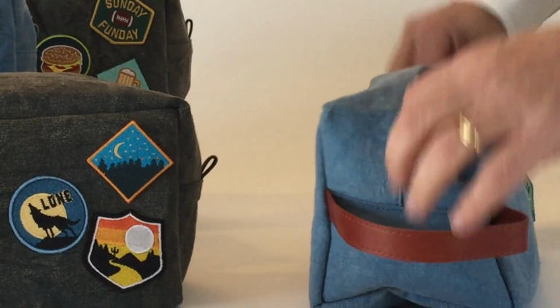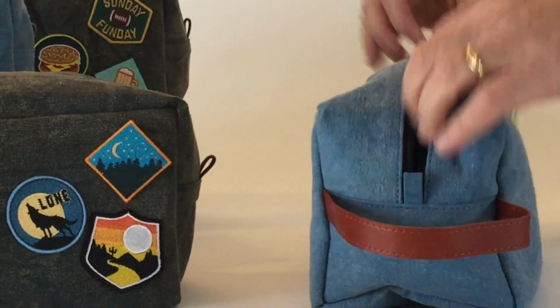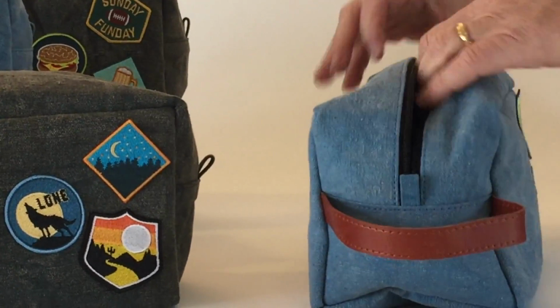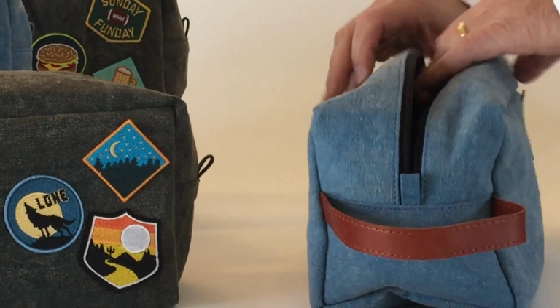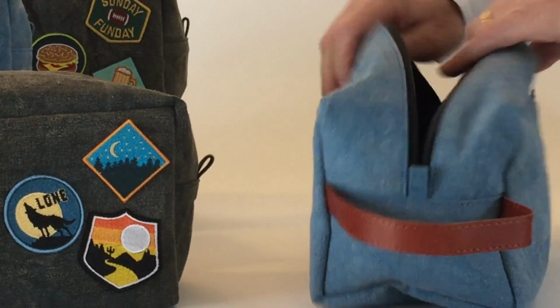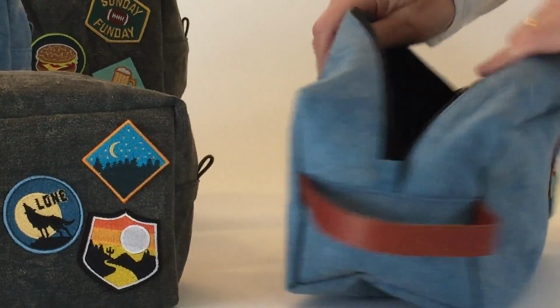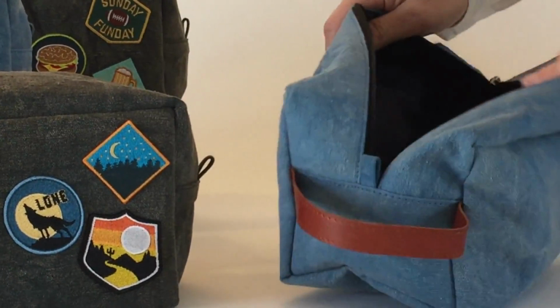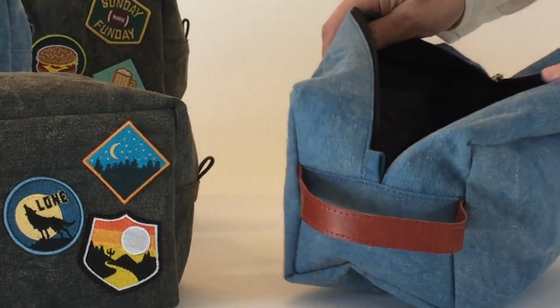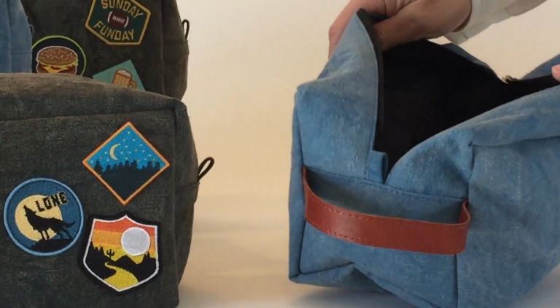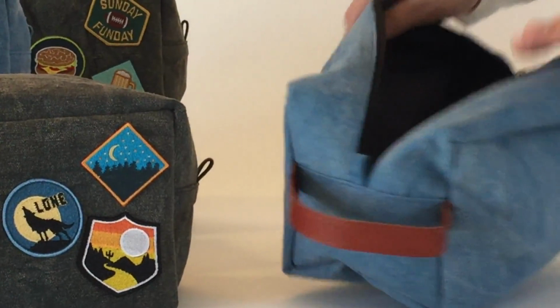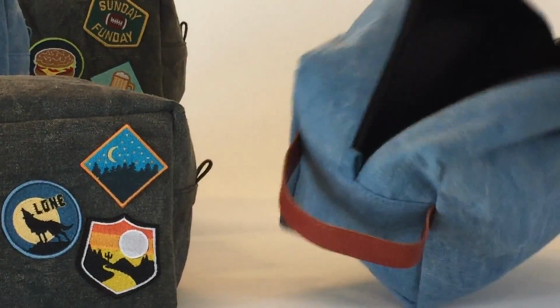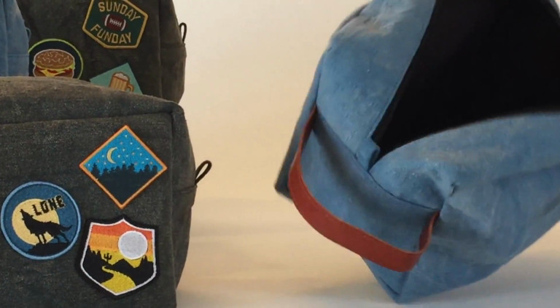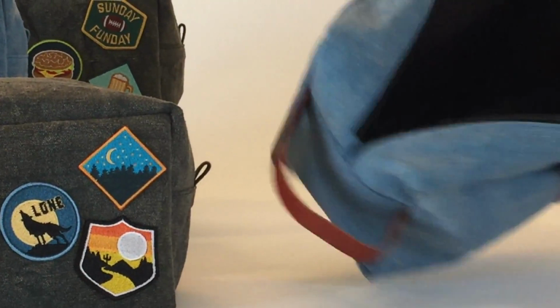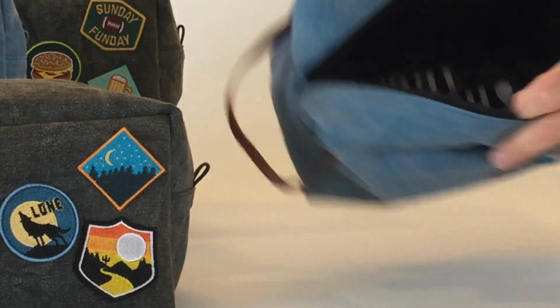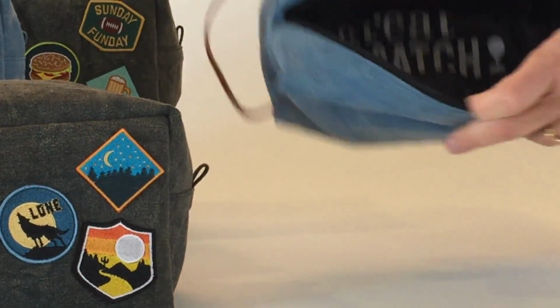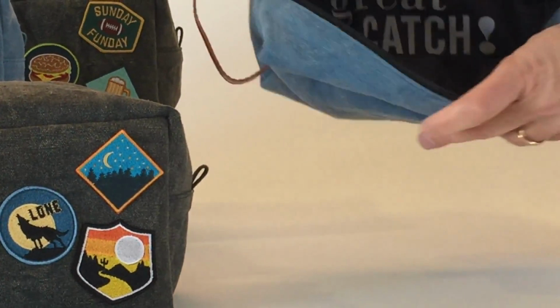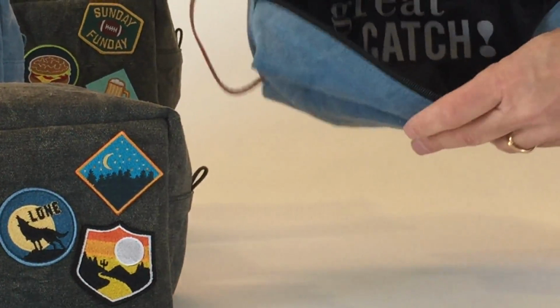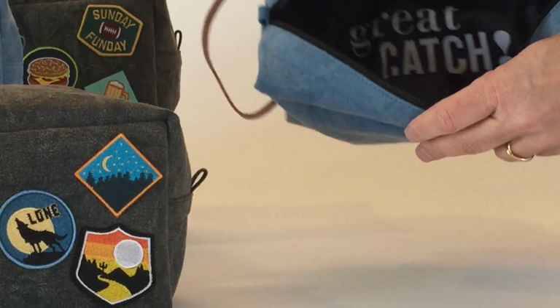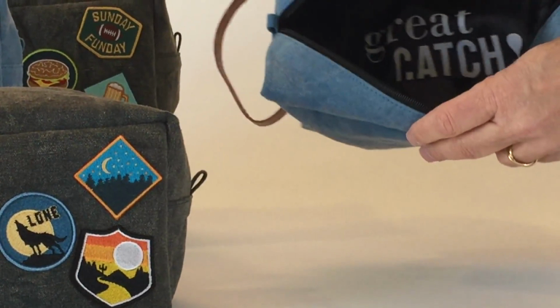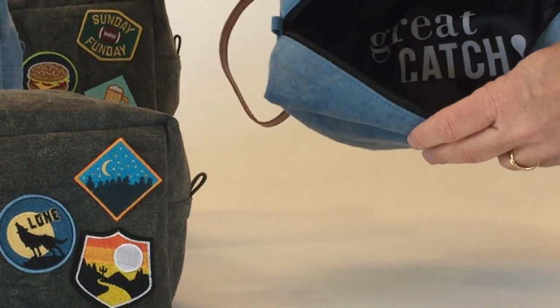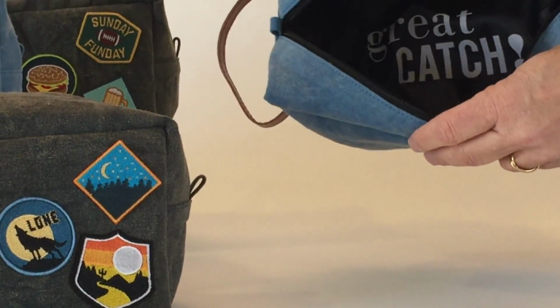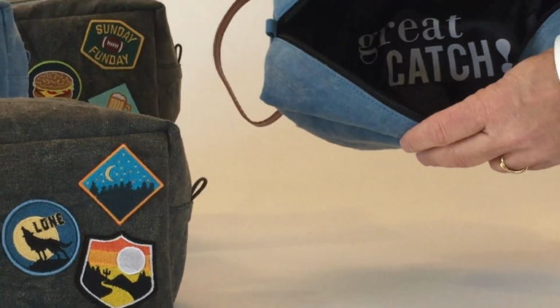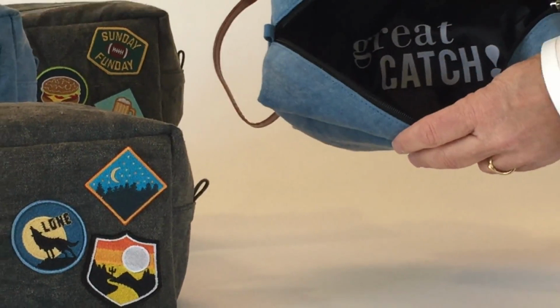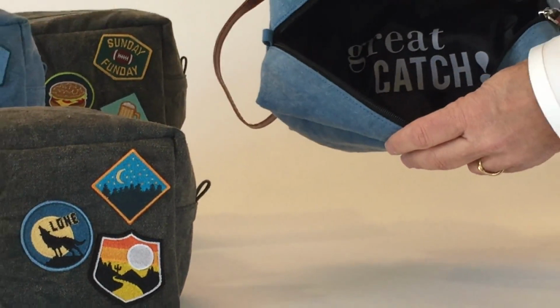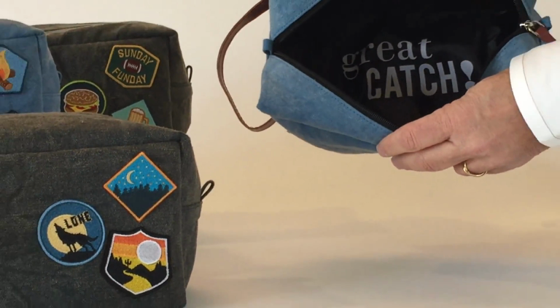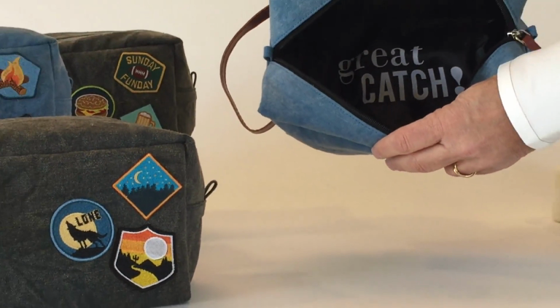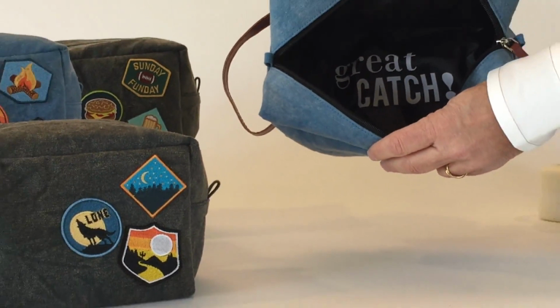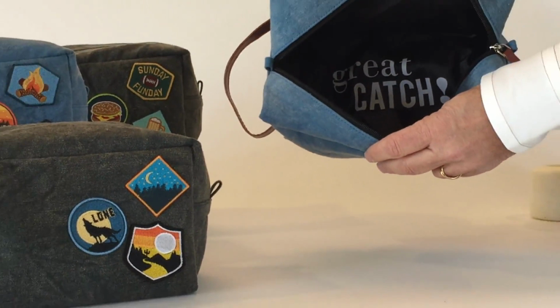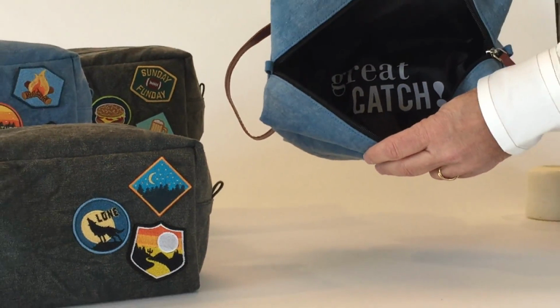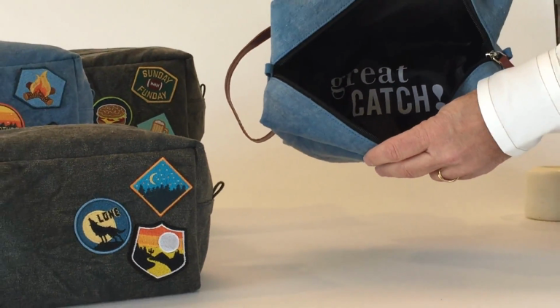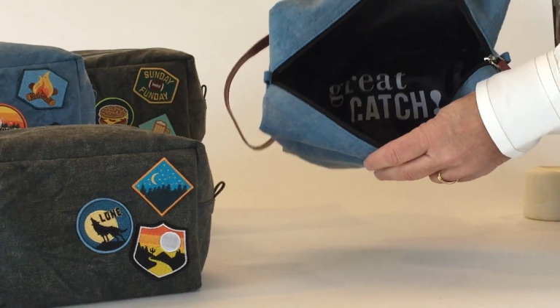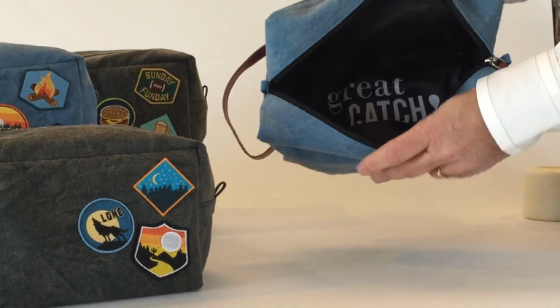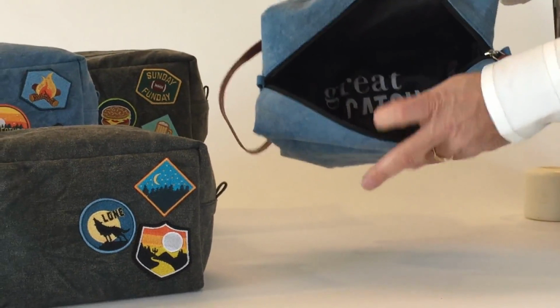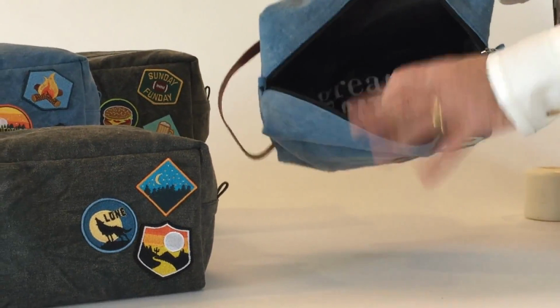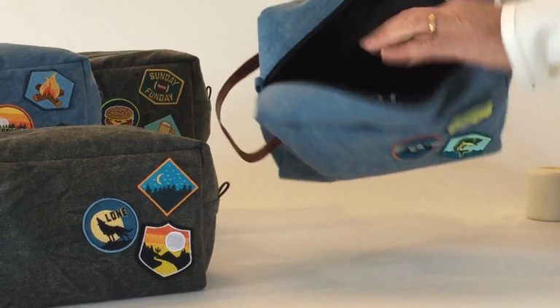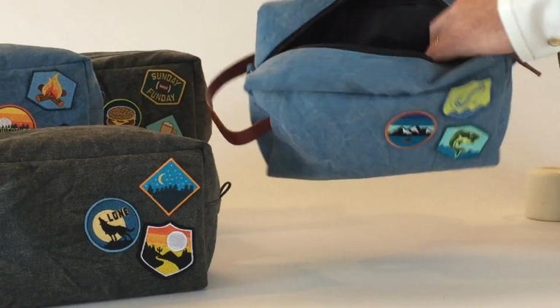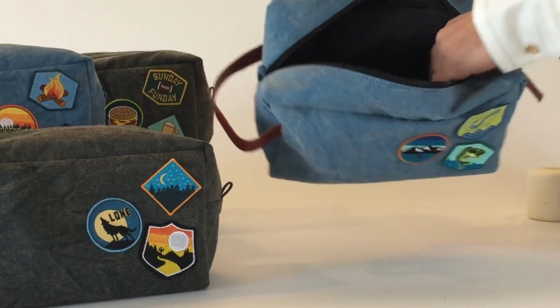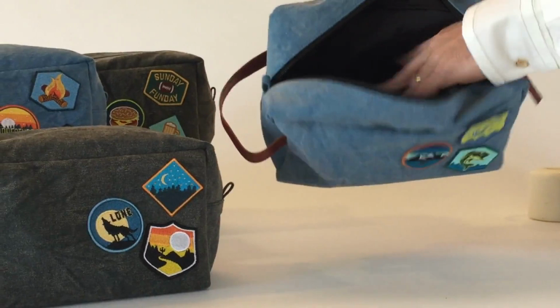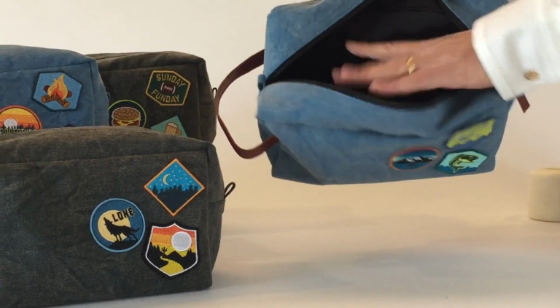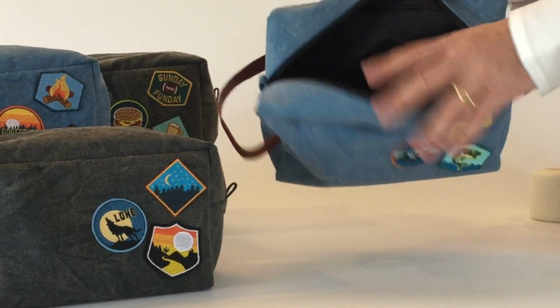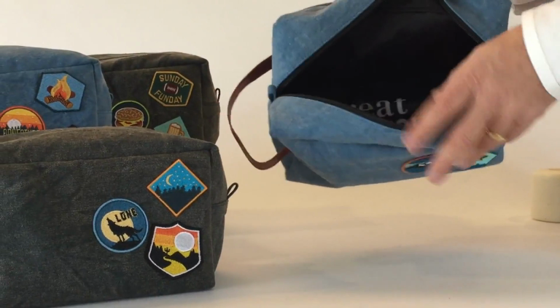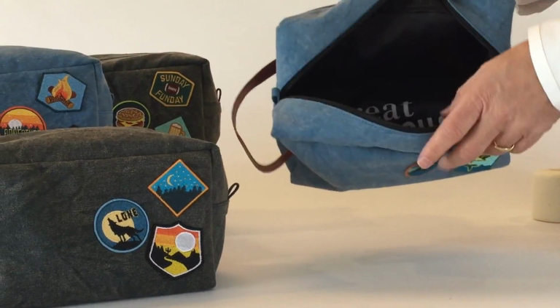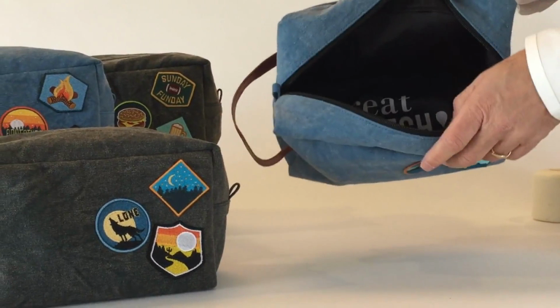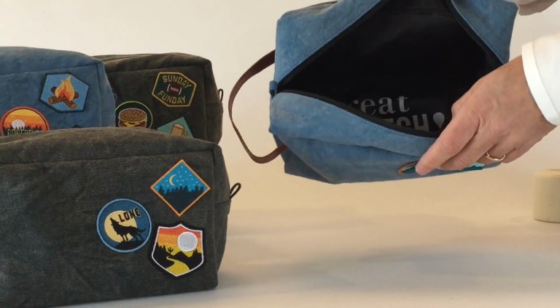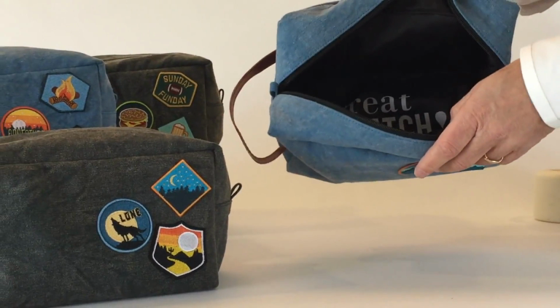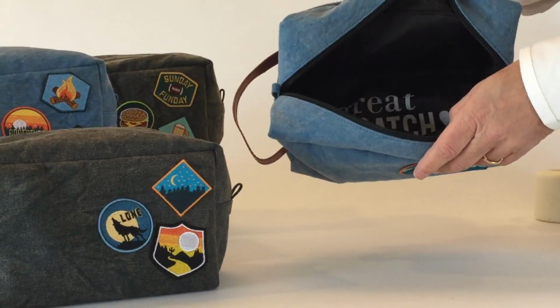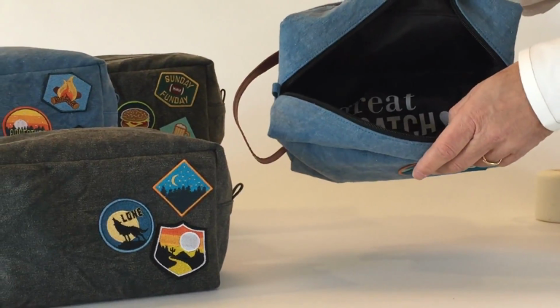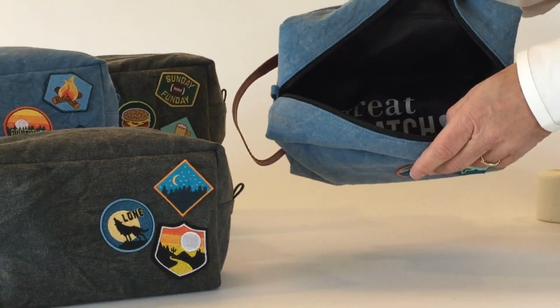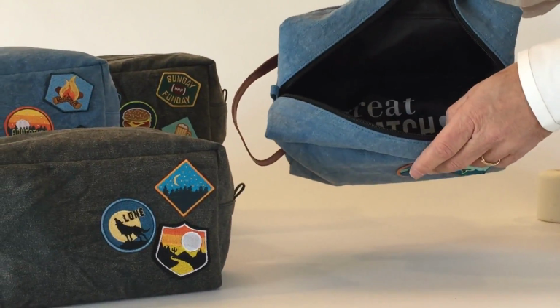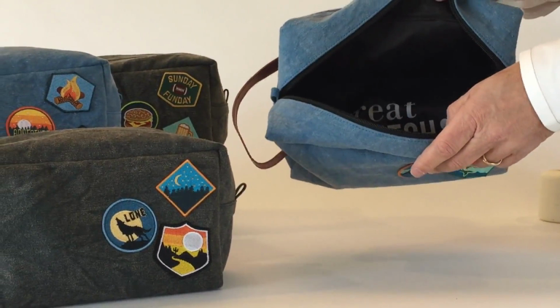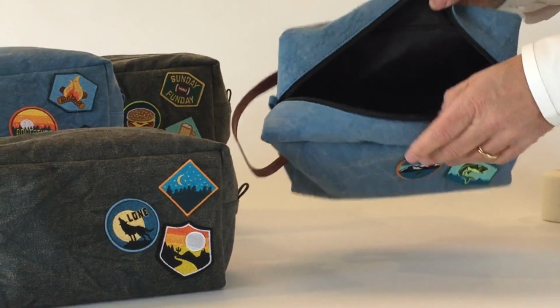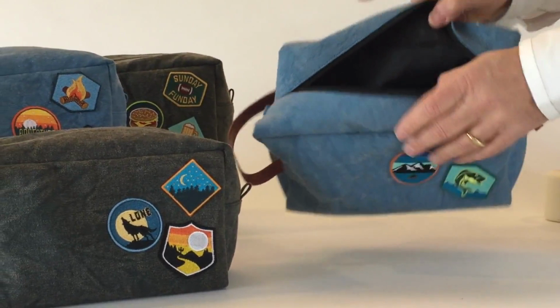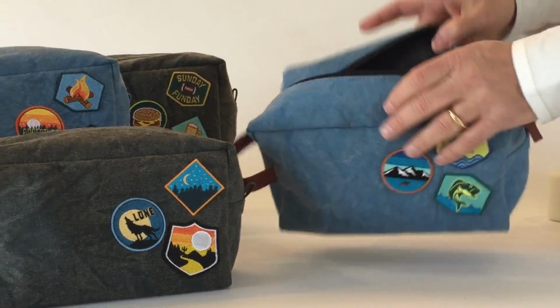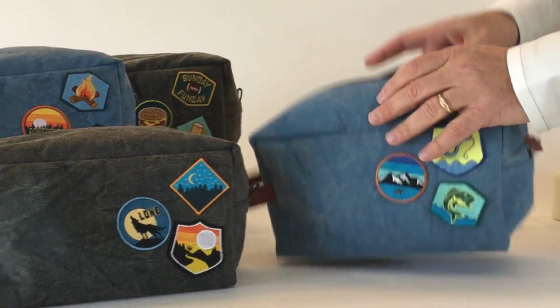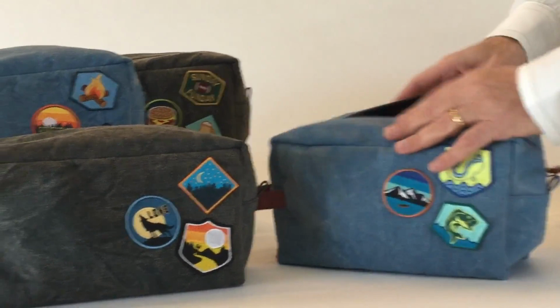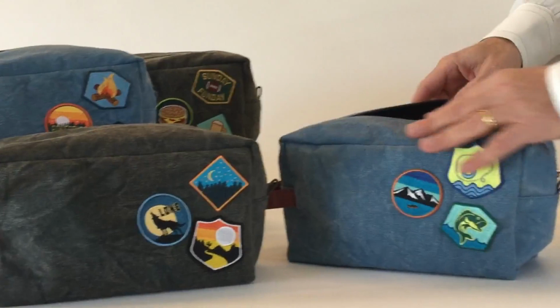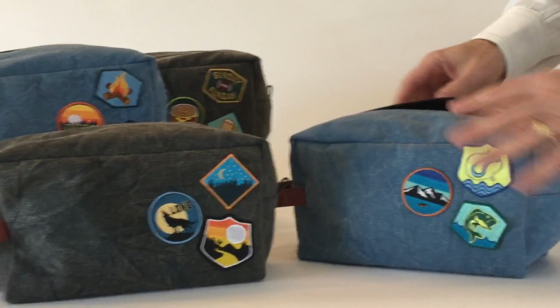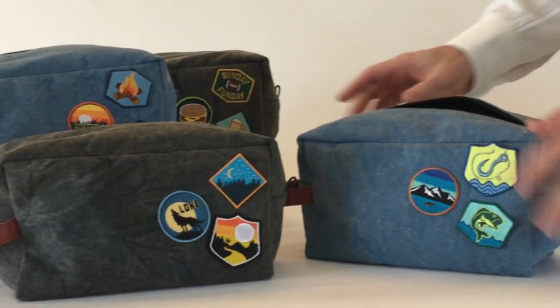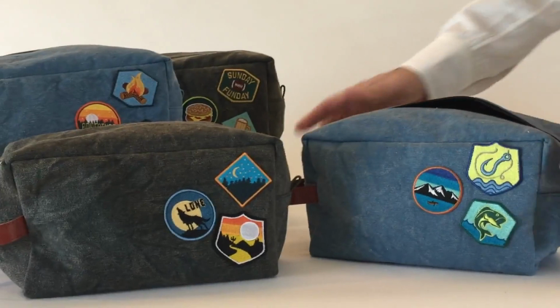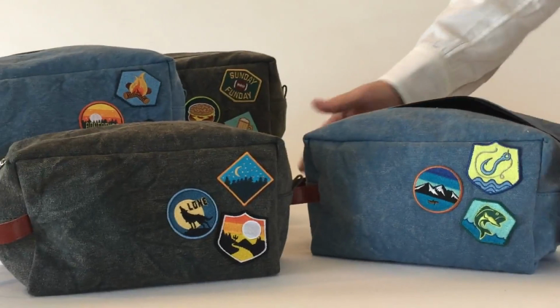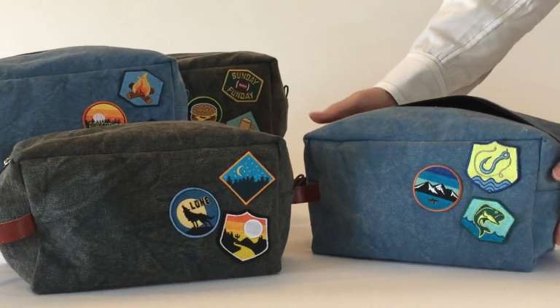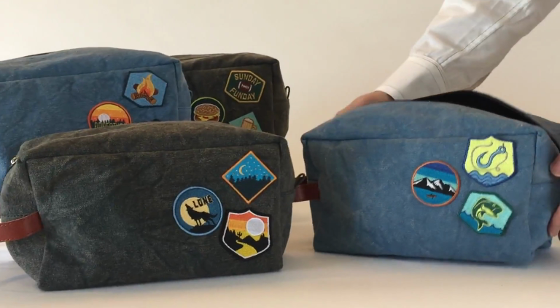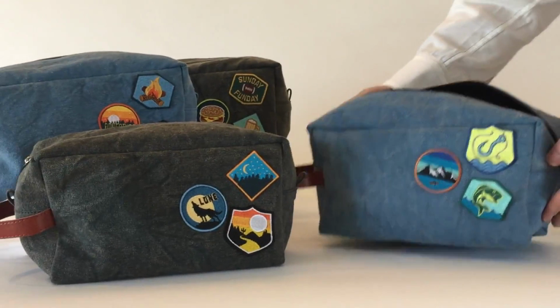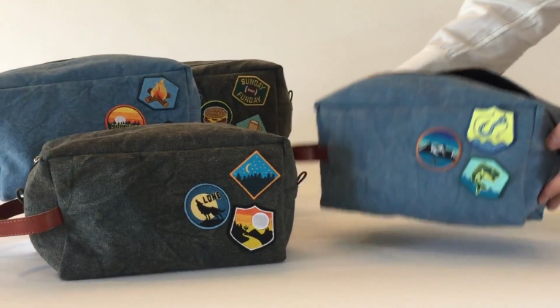The real surprise is the inside — it has a water-resistant lining. What a great gift.